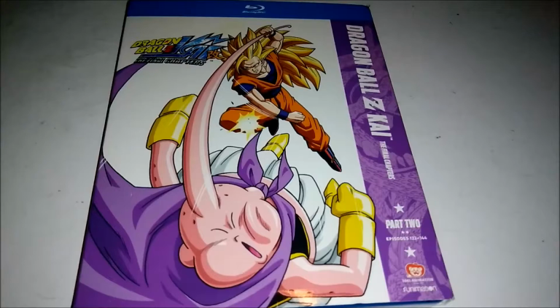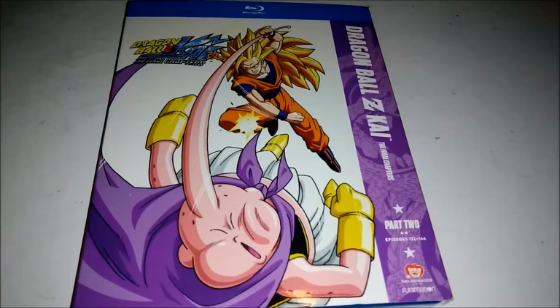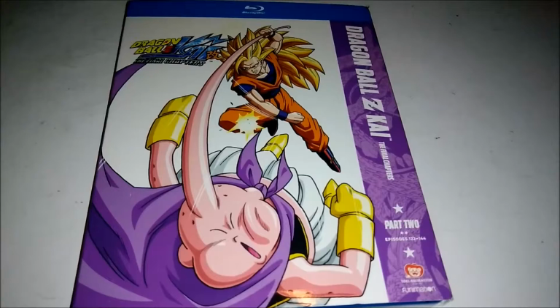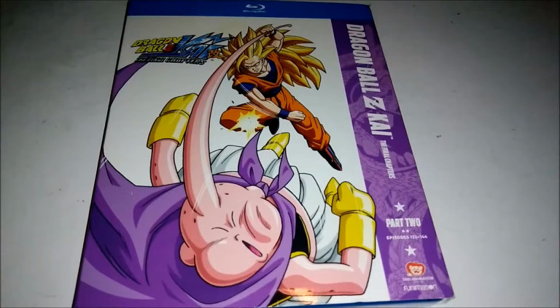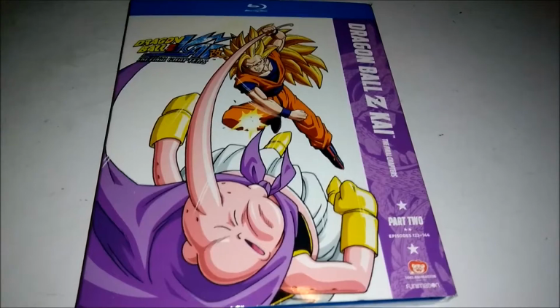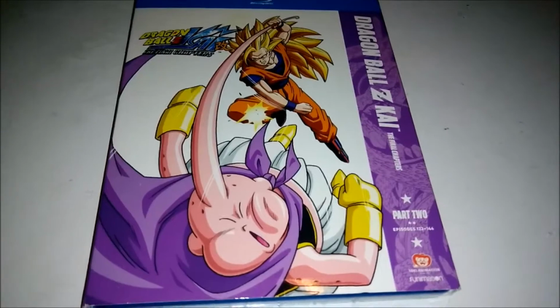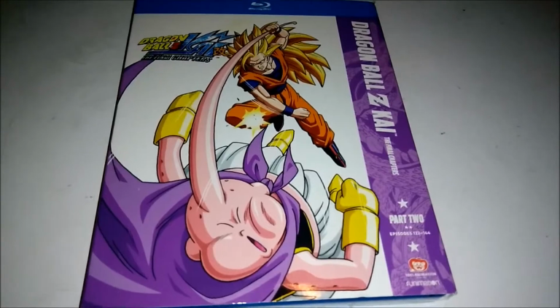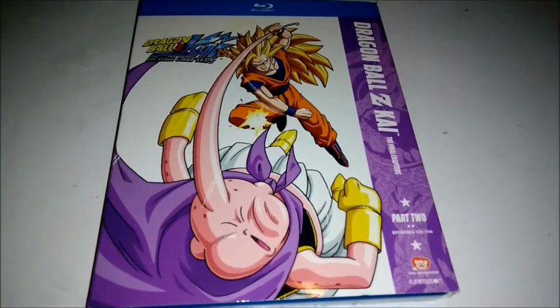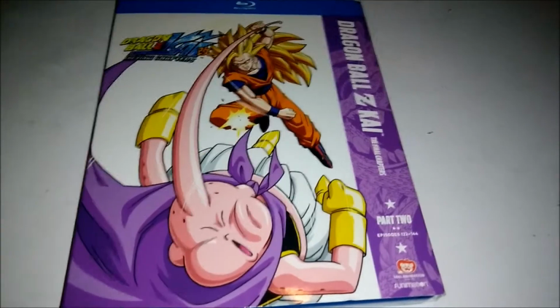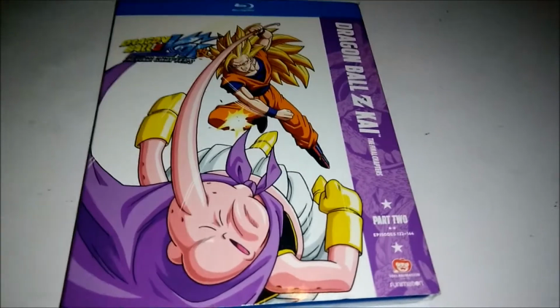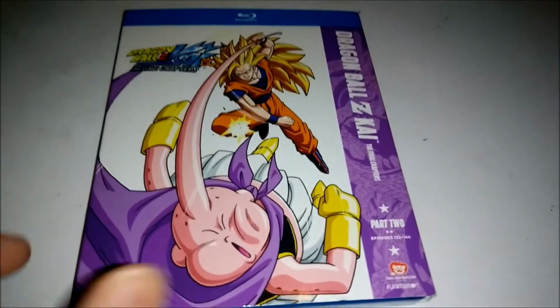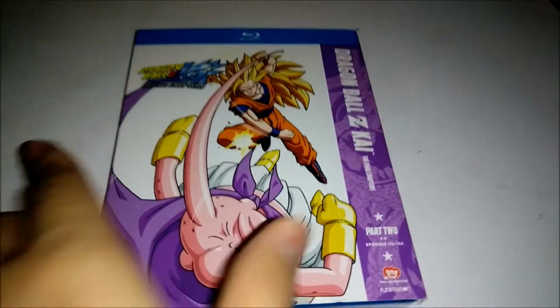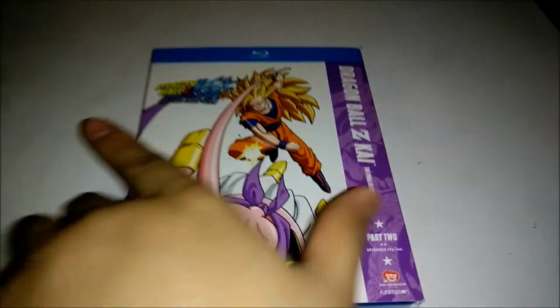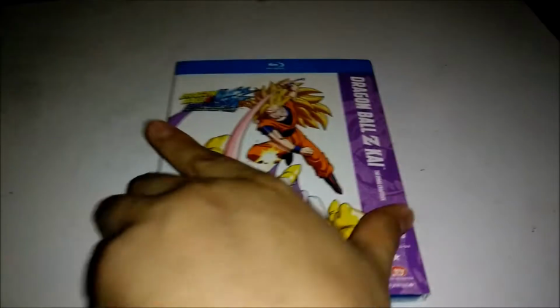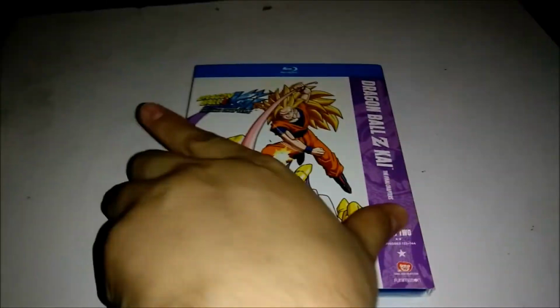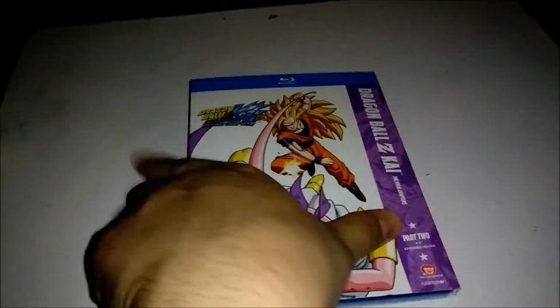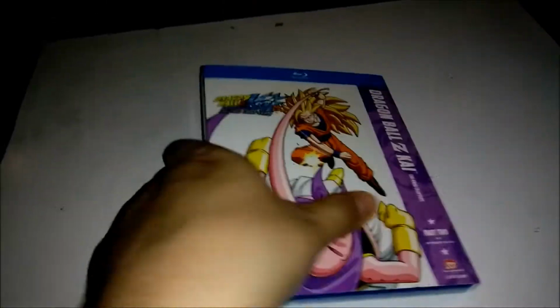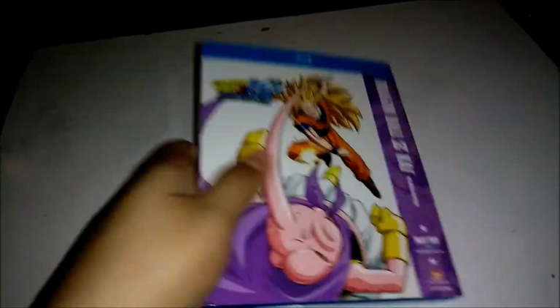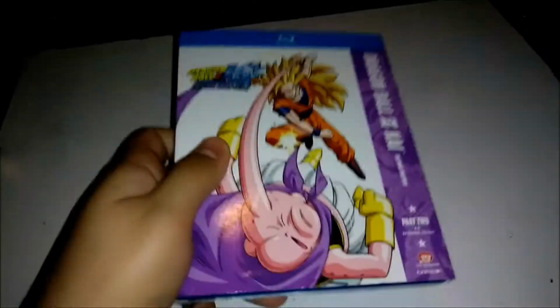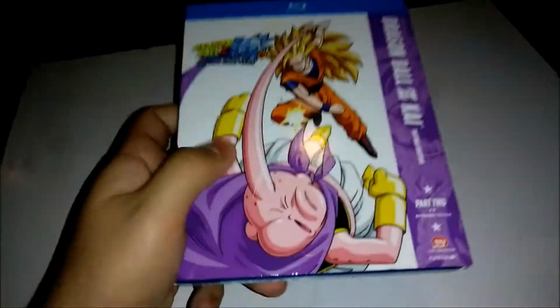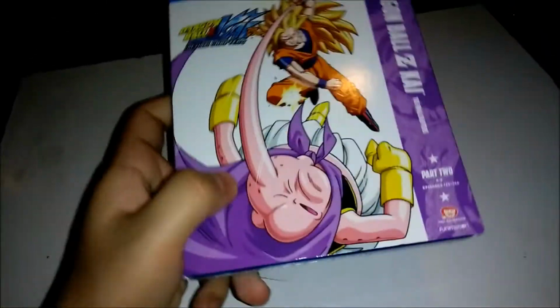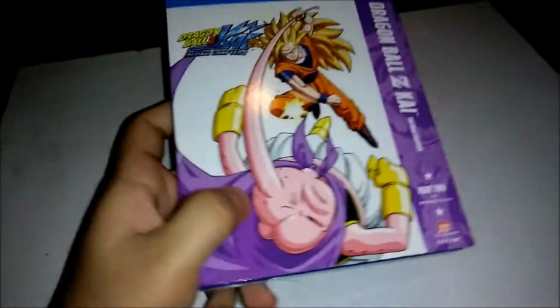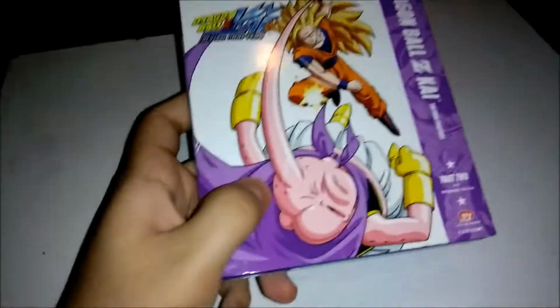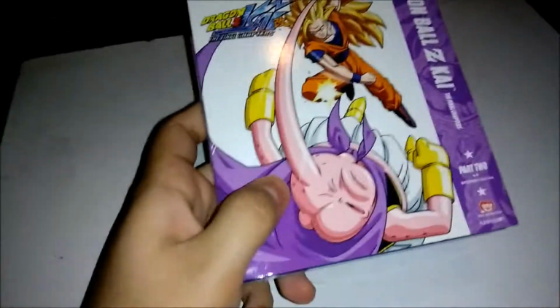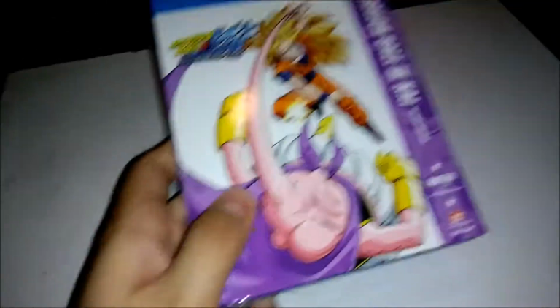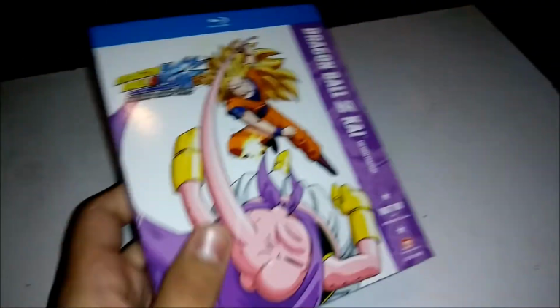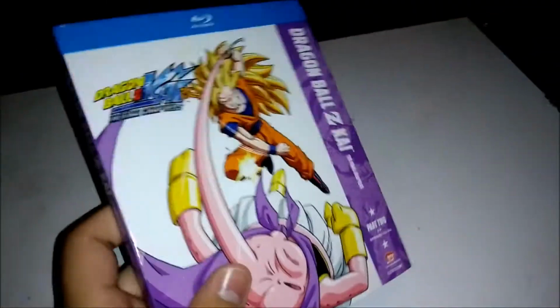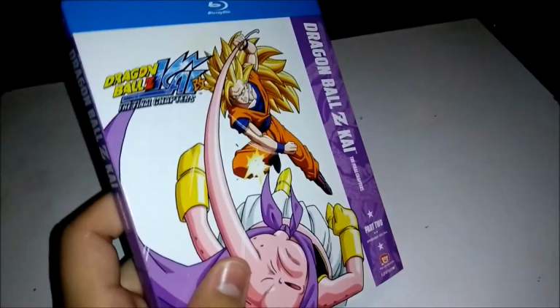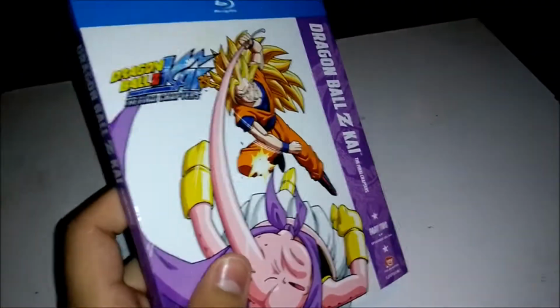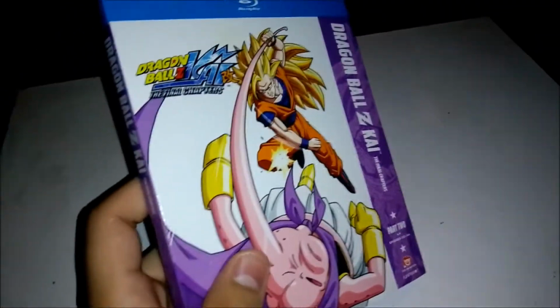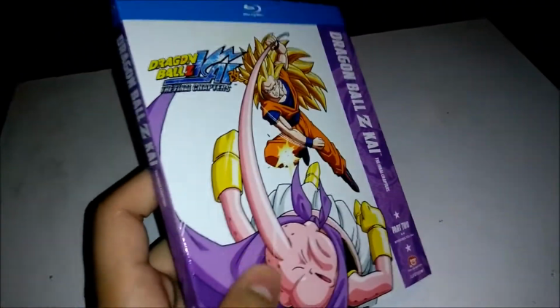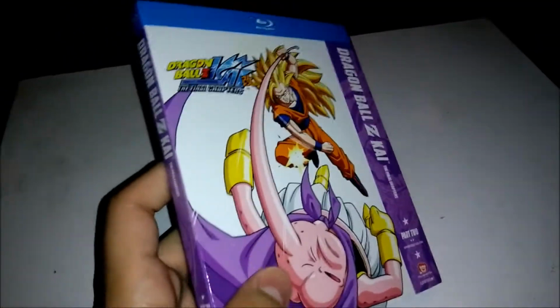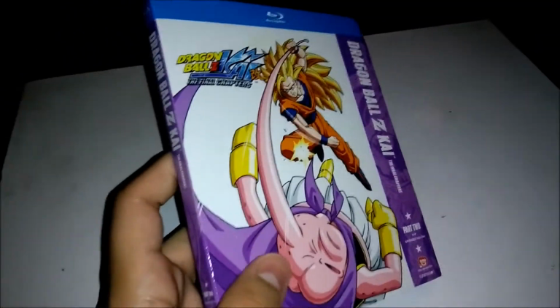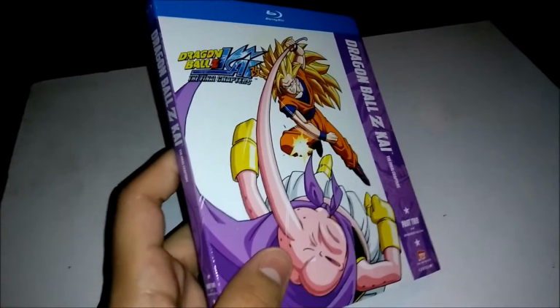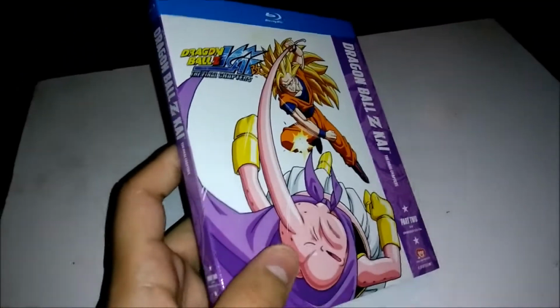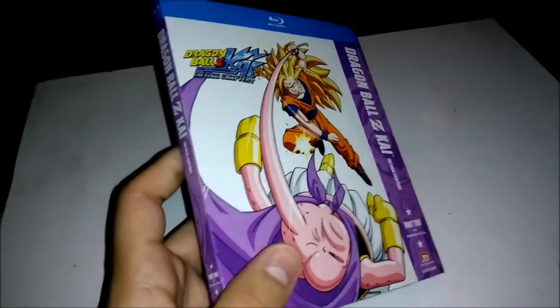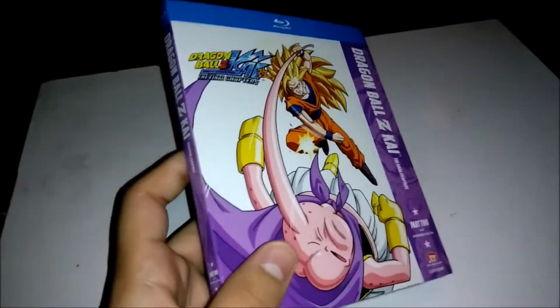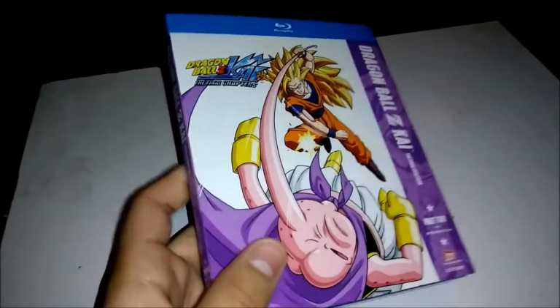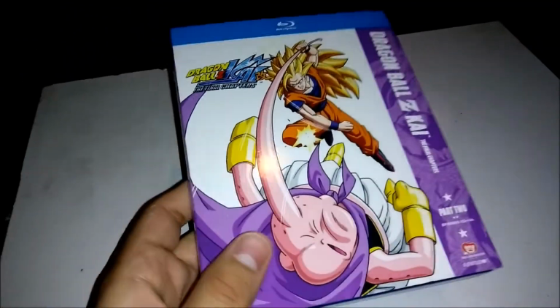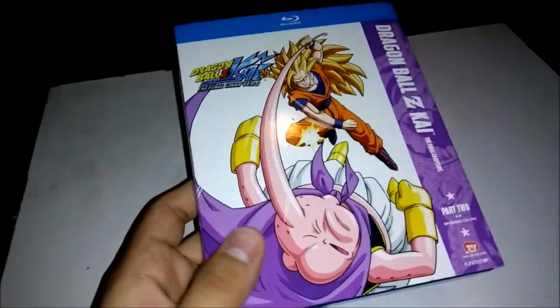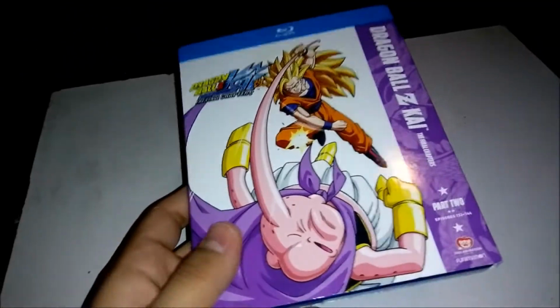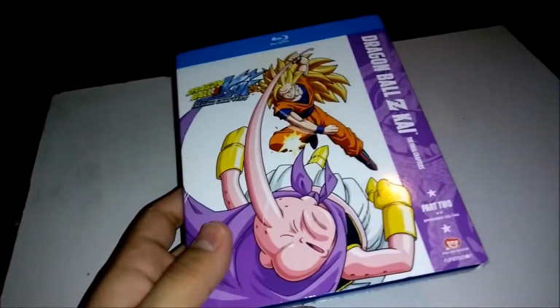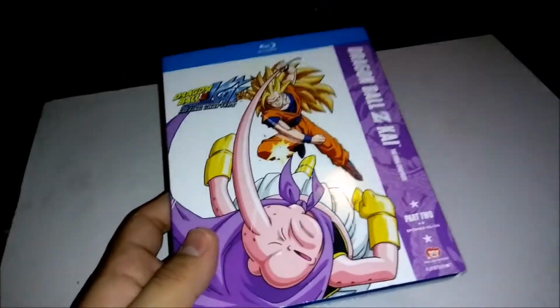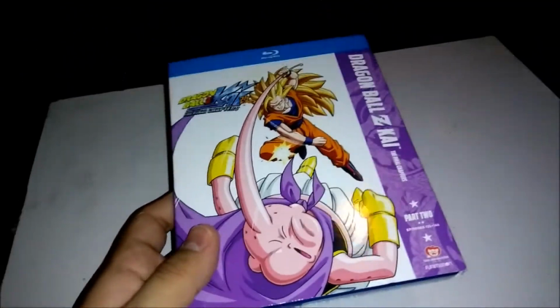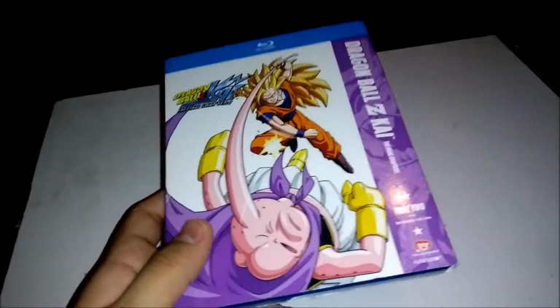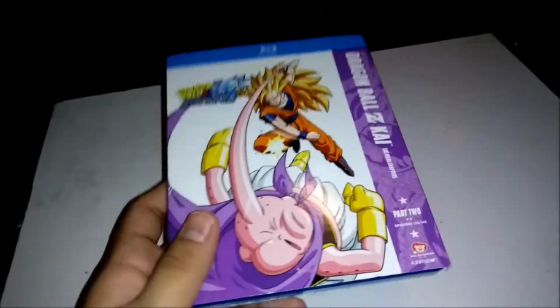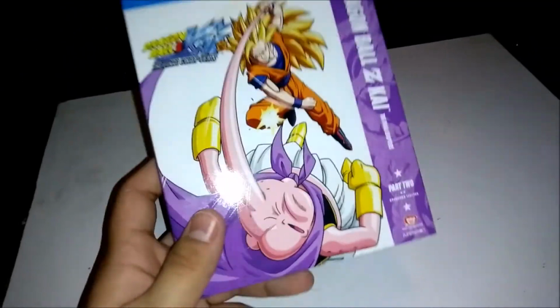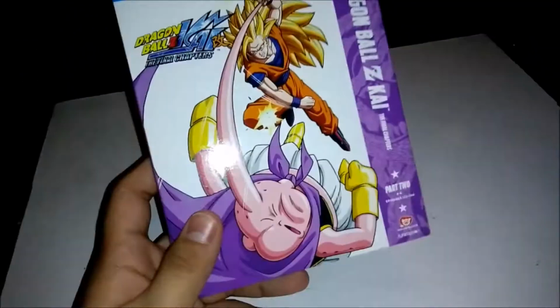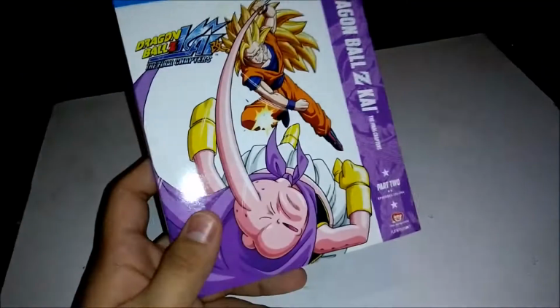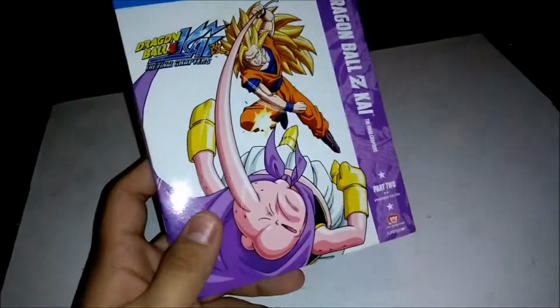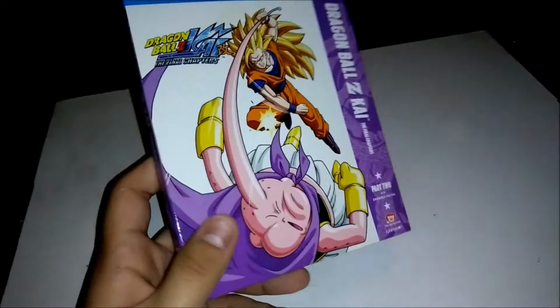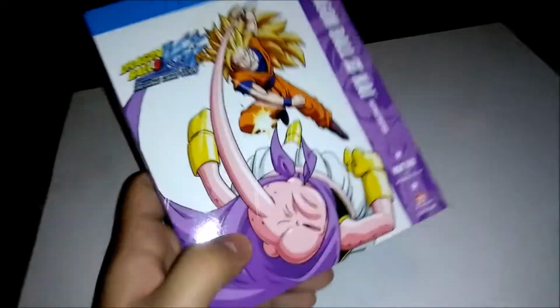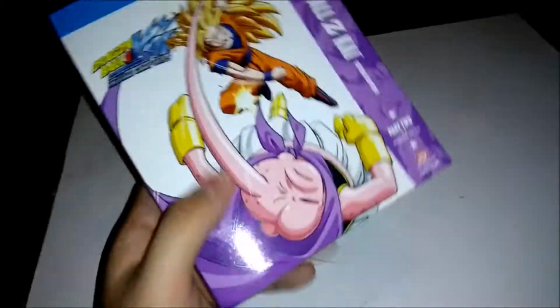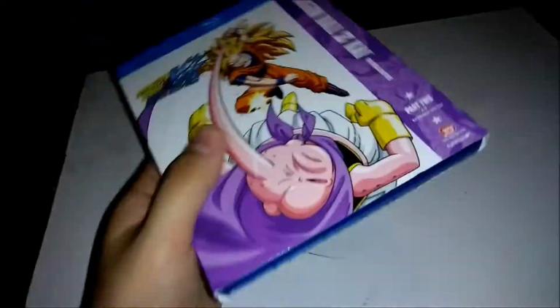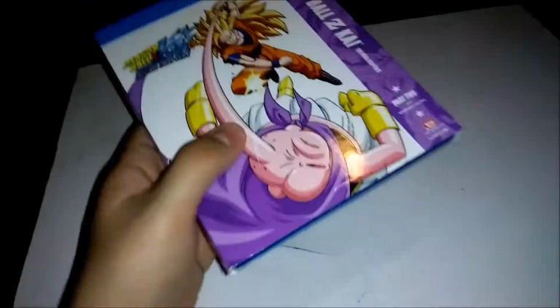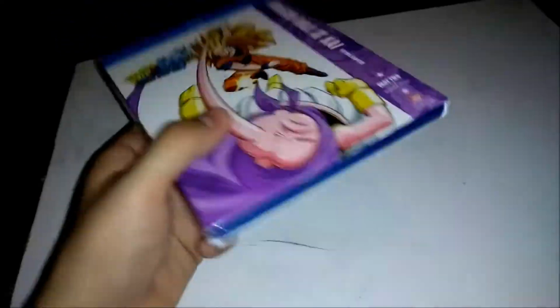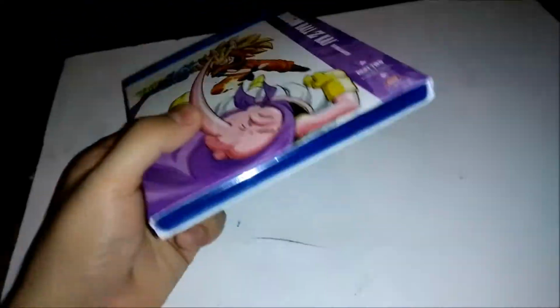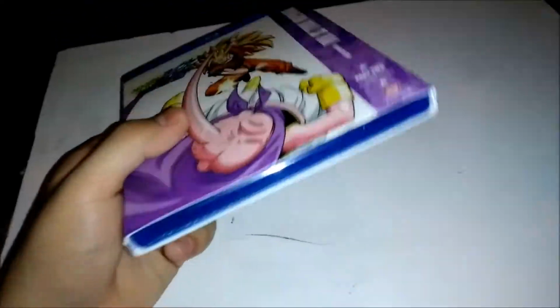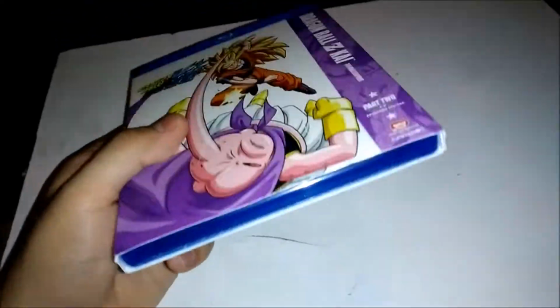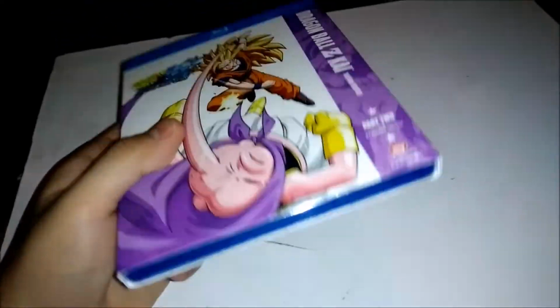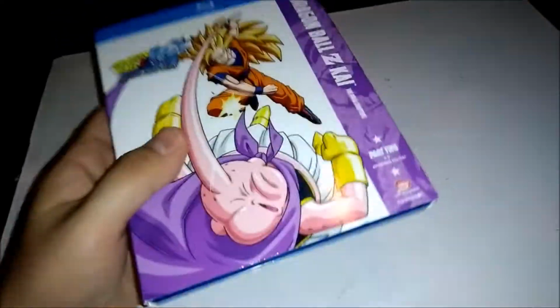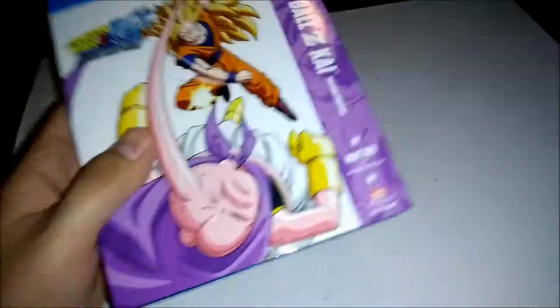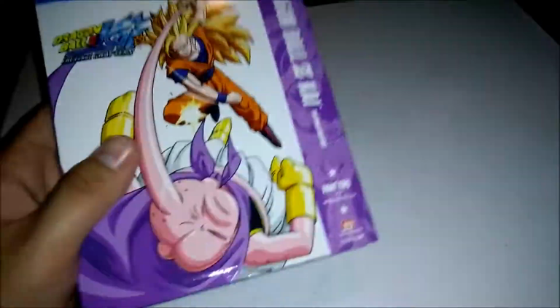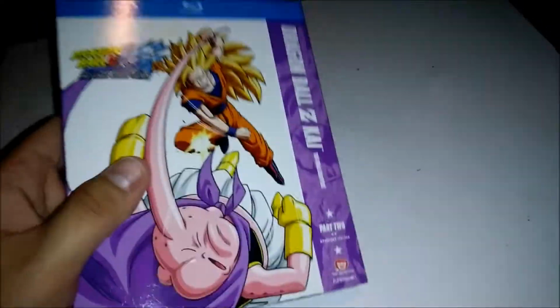What up guys, so today we have another unboxing. Today we have Dragon Ball Z Kai: The Final Chapters Part Two. So yeah, let's check this out.